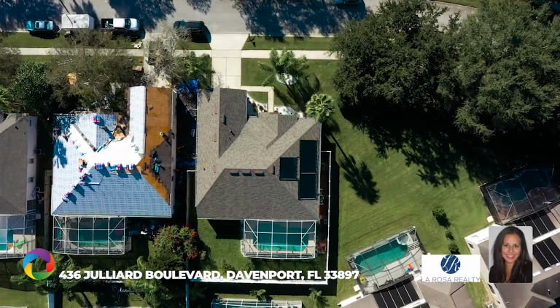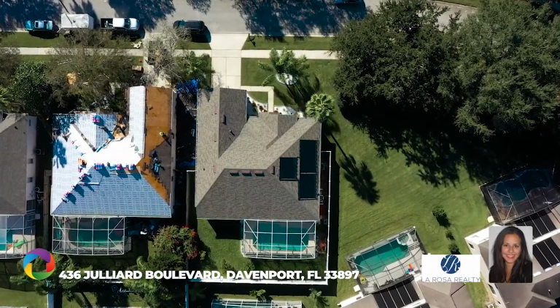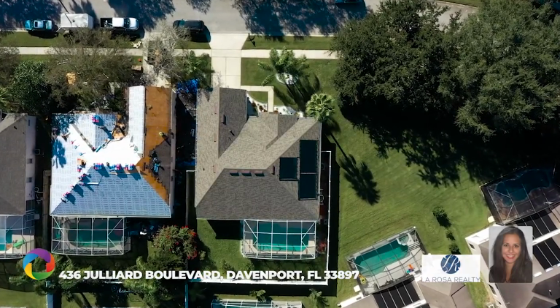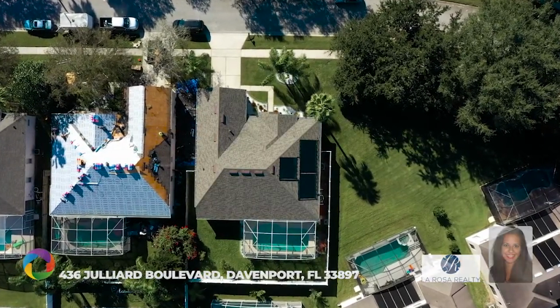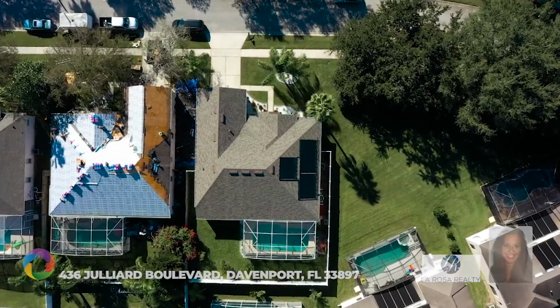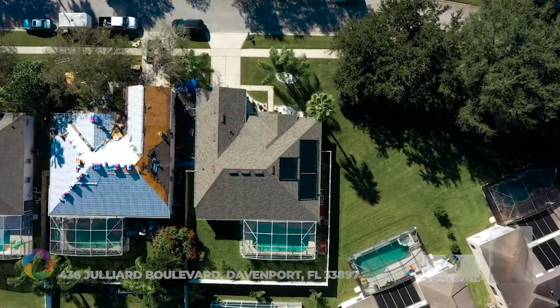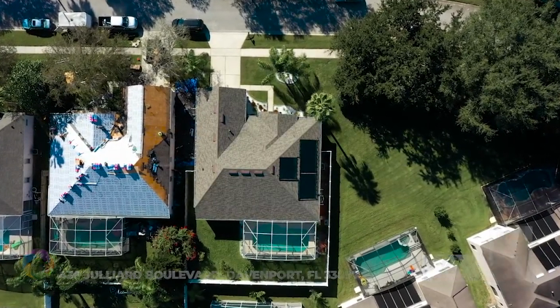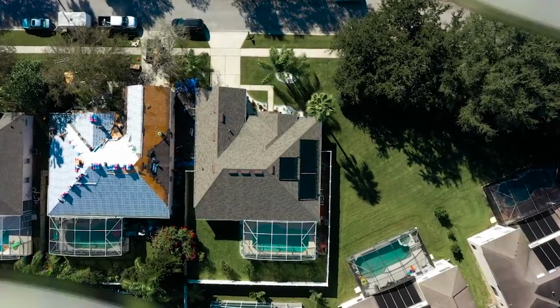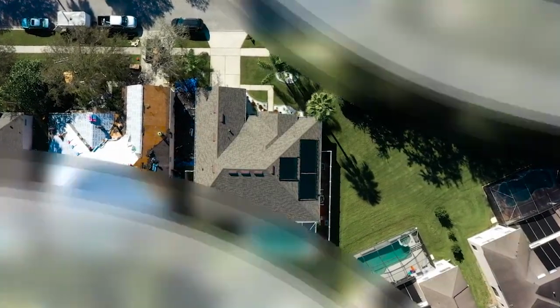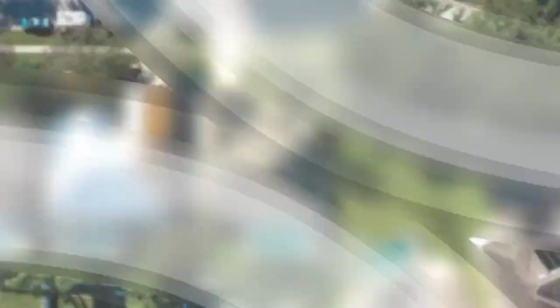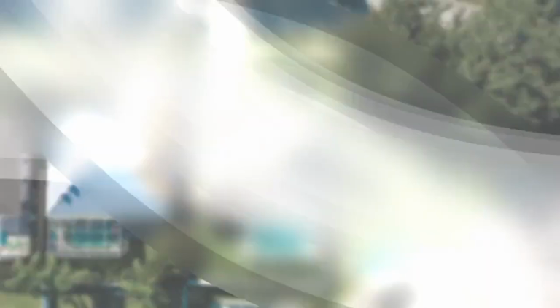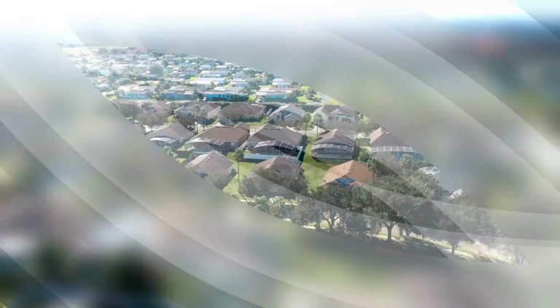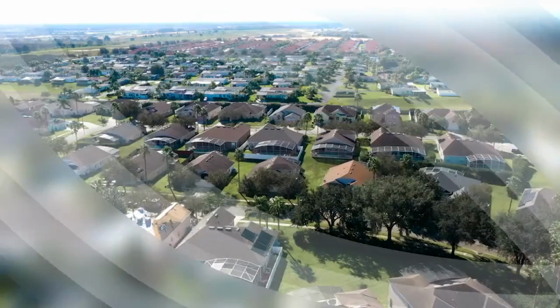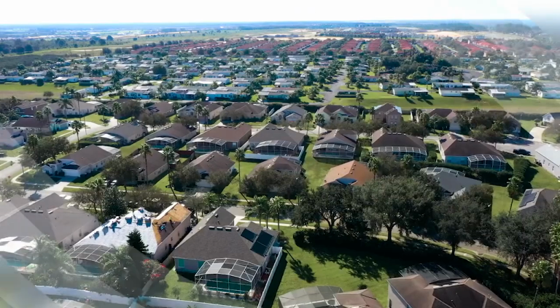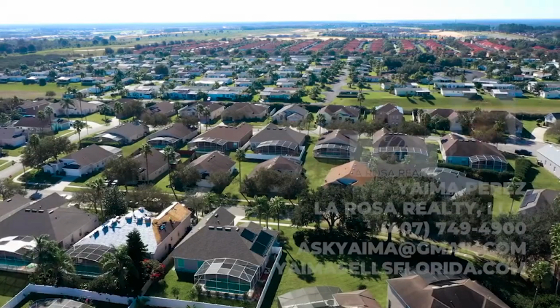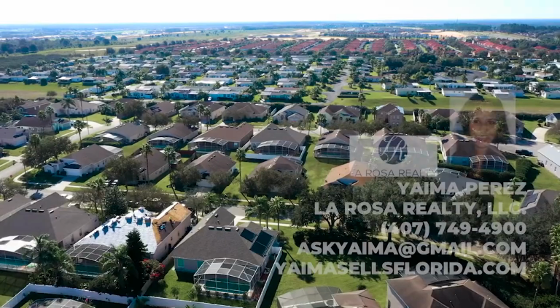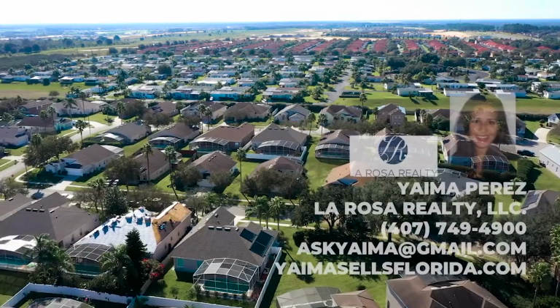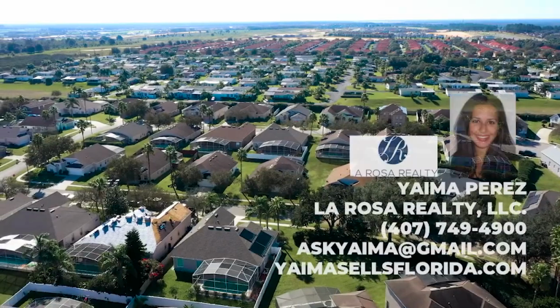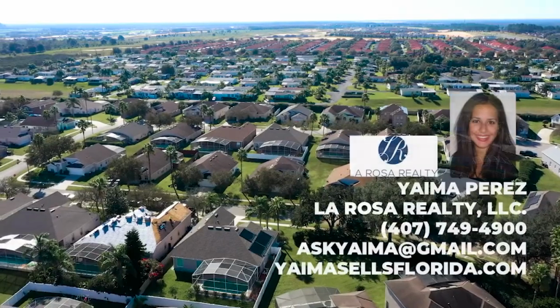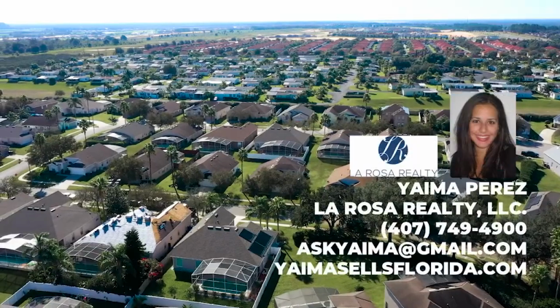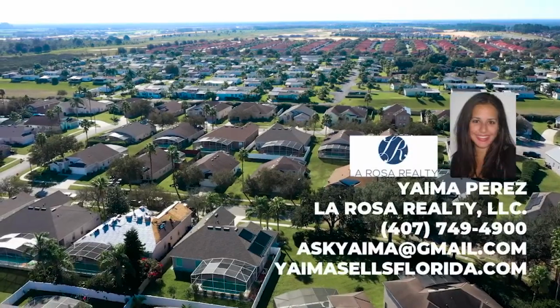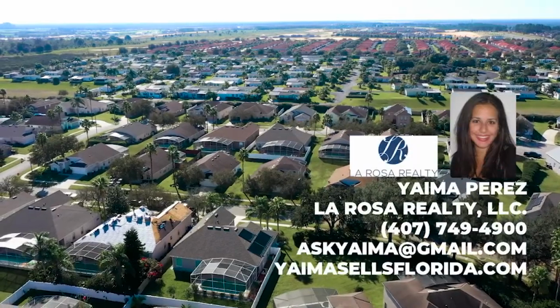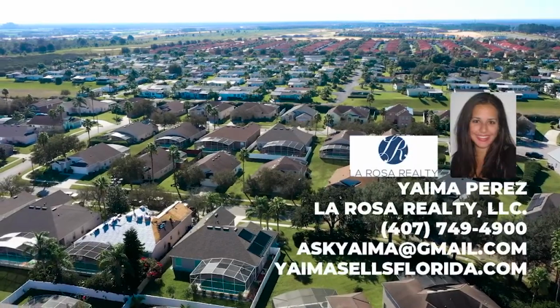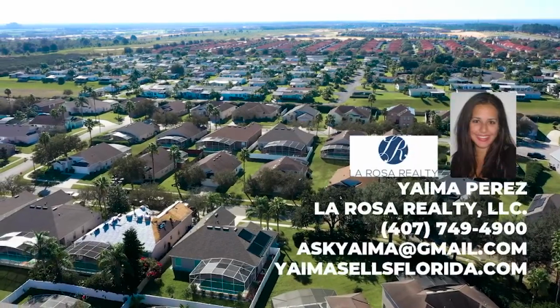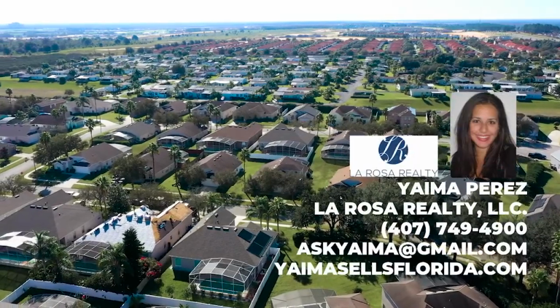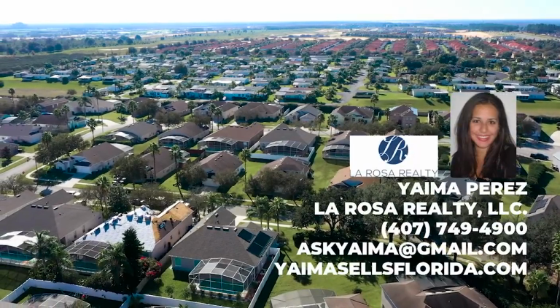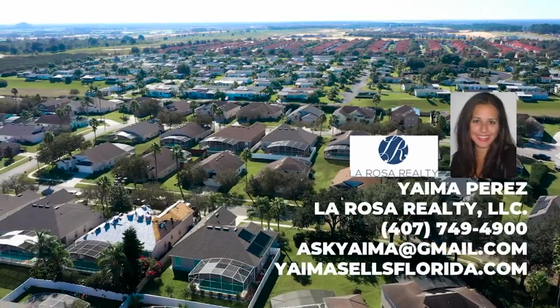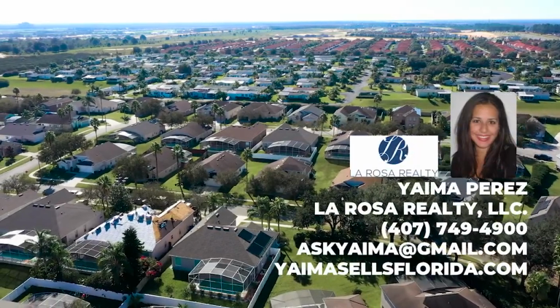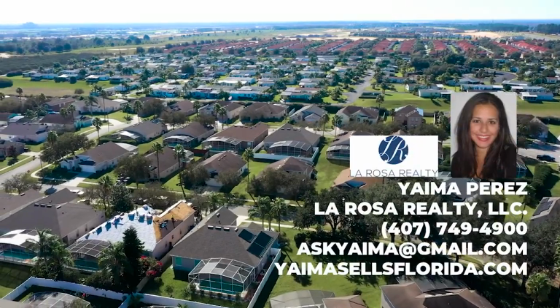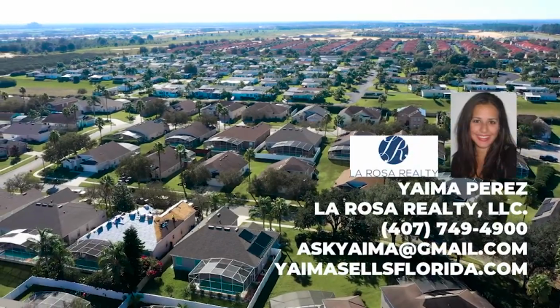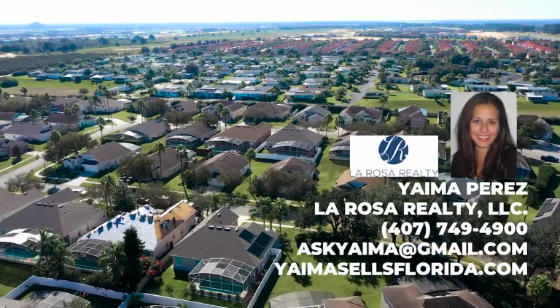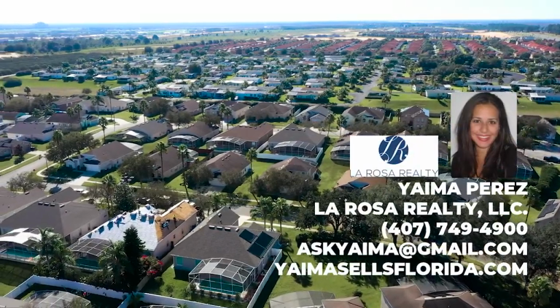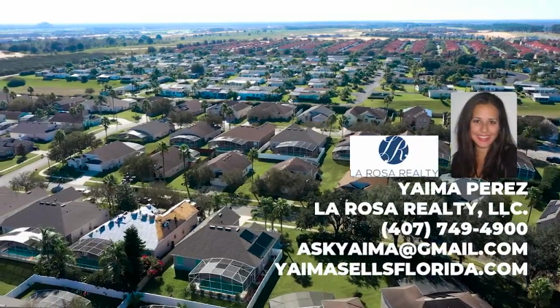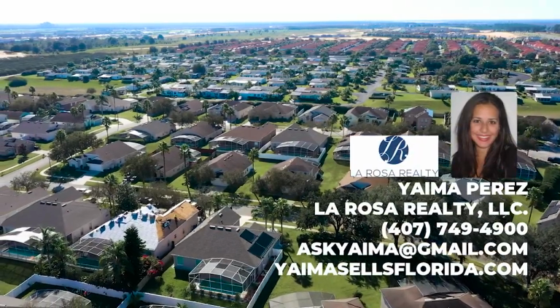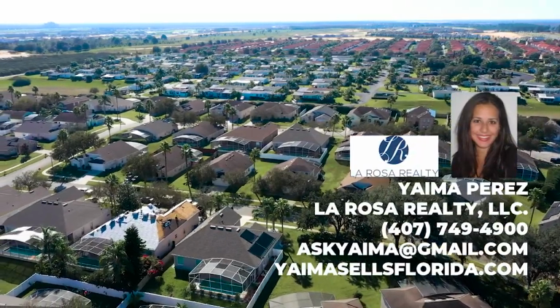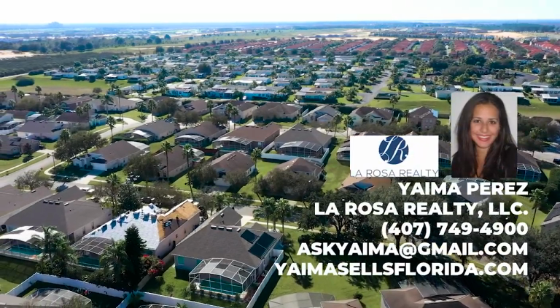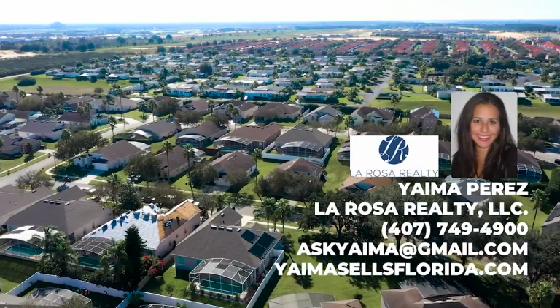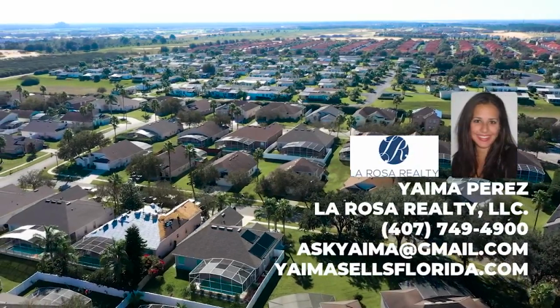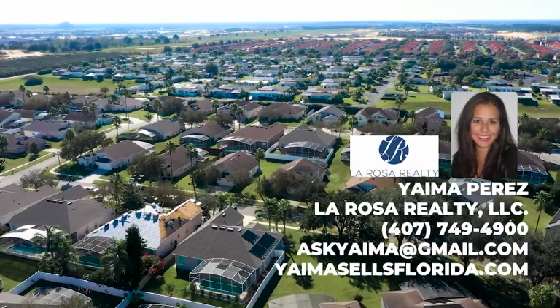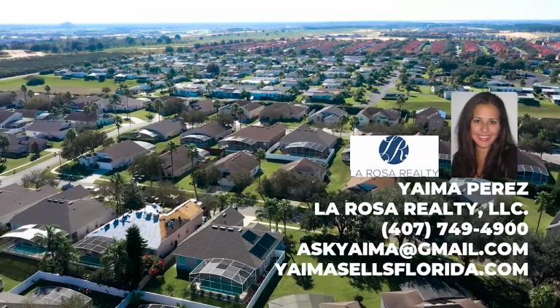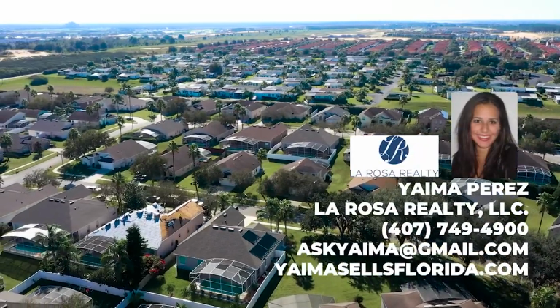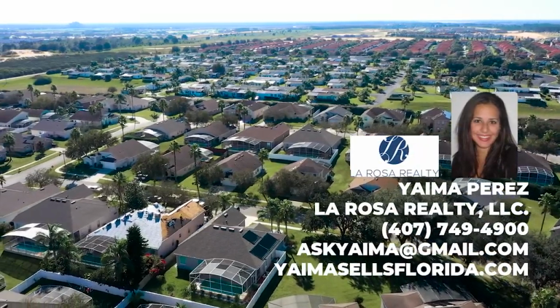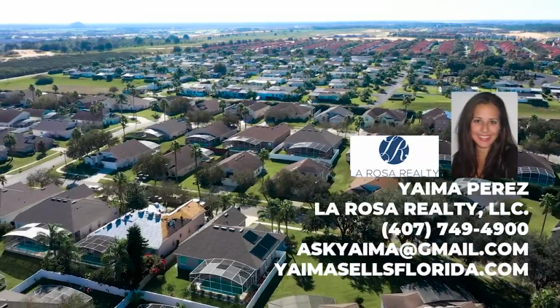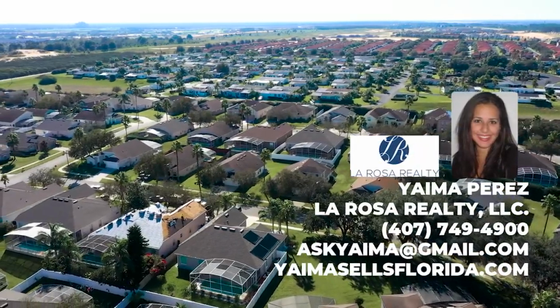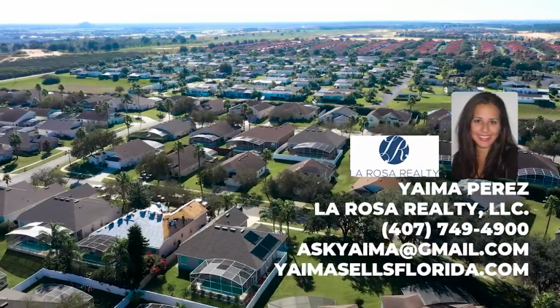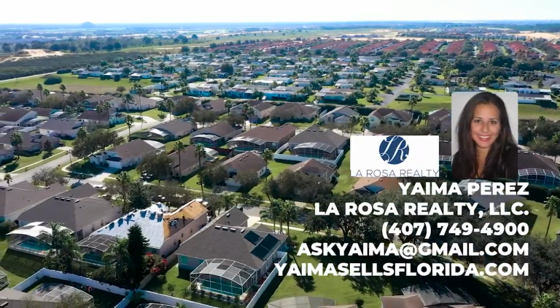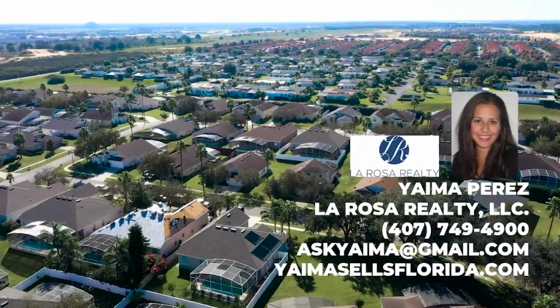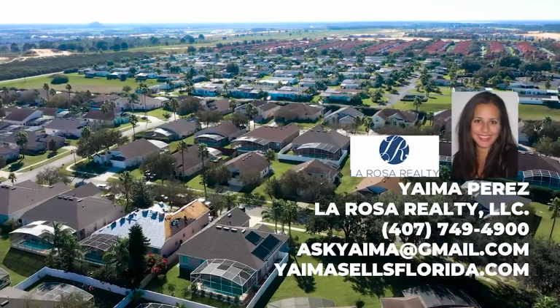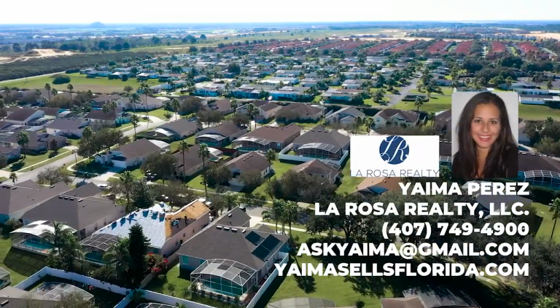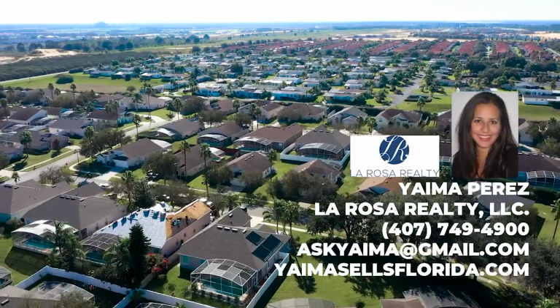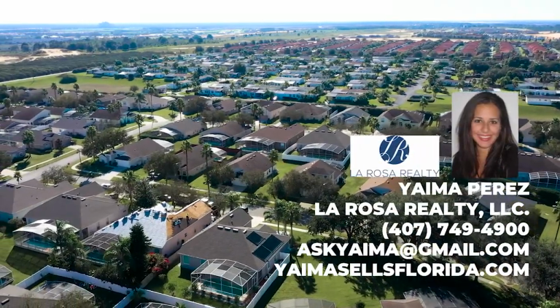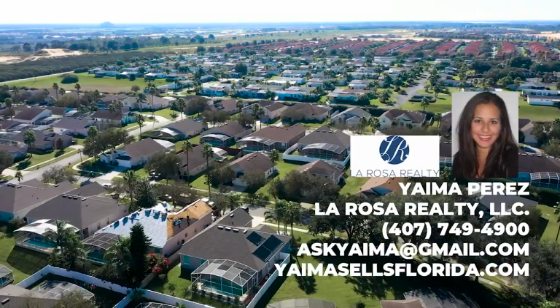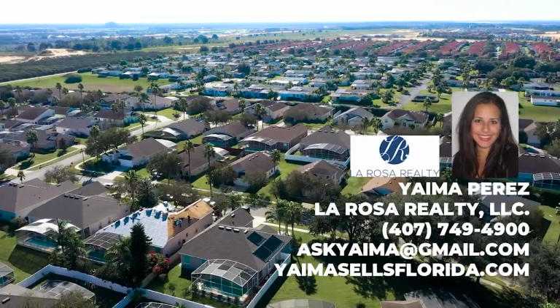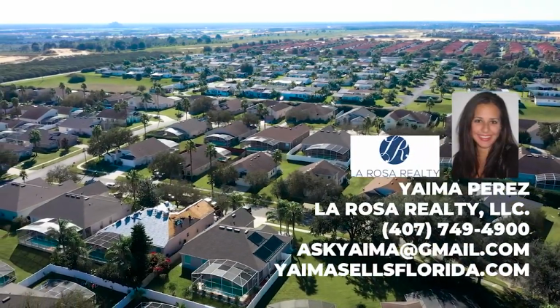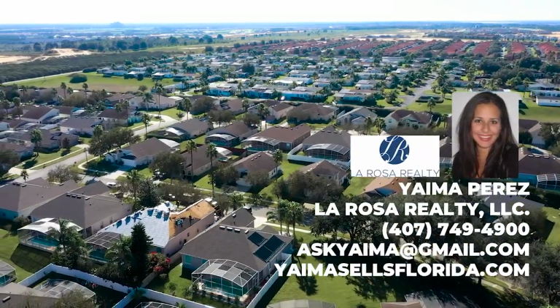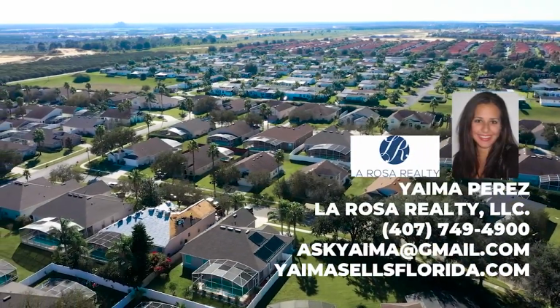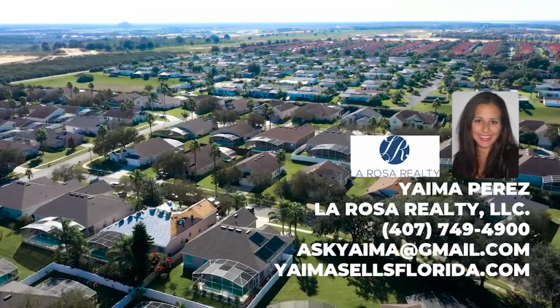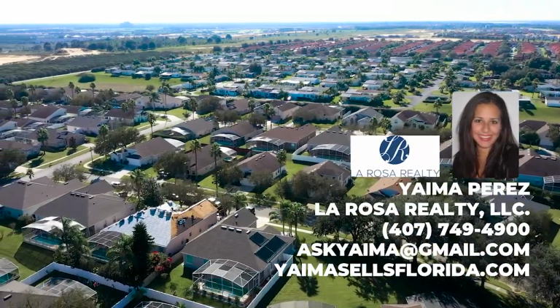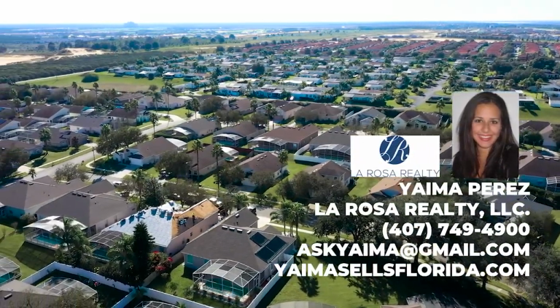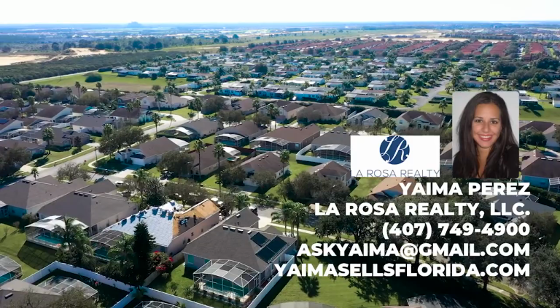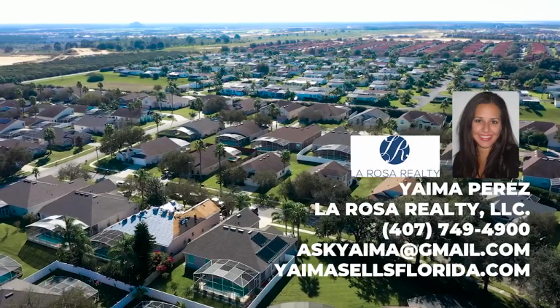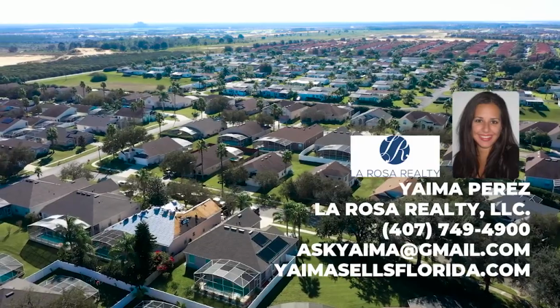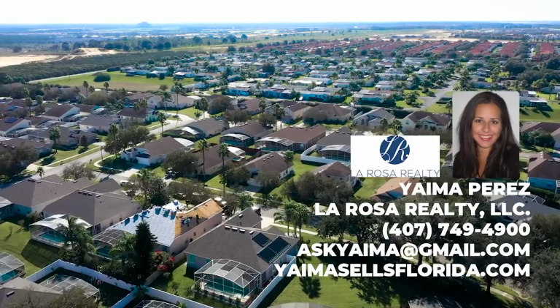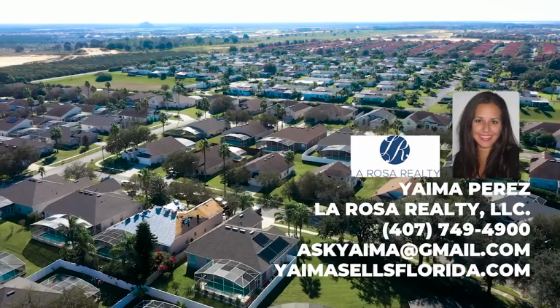All measurements, sizes, and community information must be independently verified. Don't miss this opportunity — schedule your showing today.